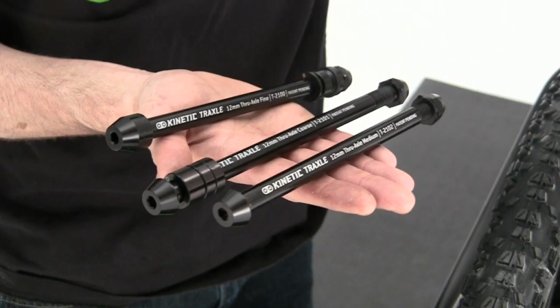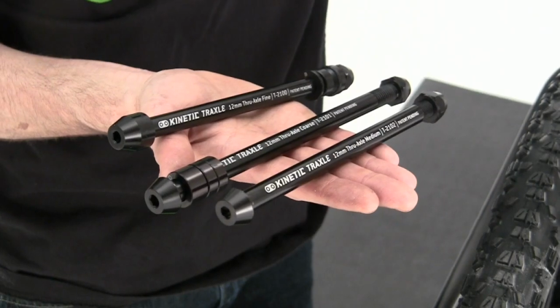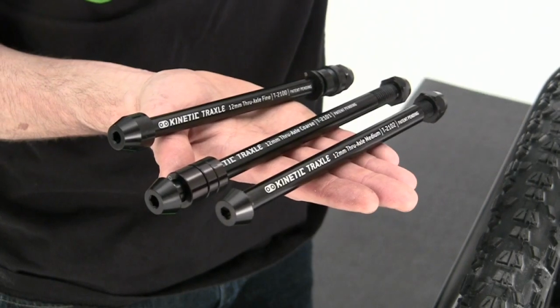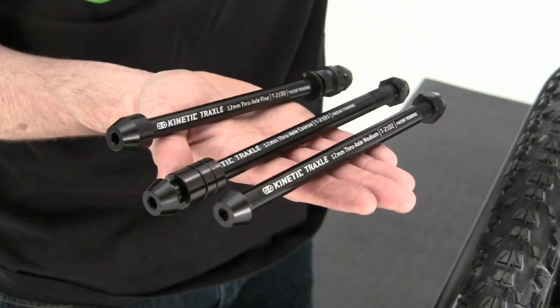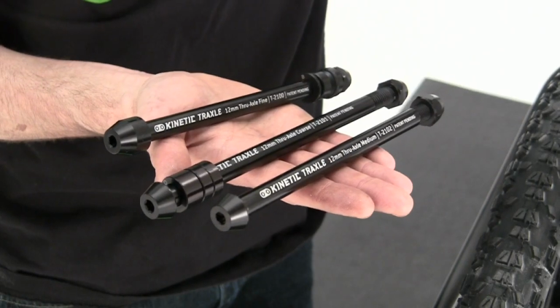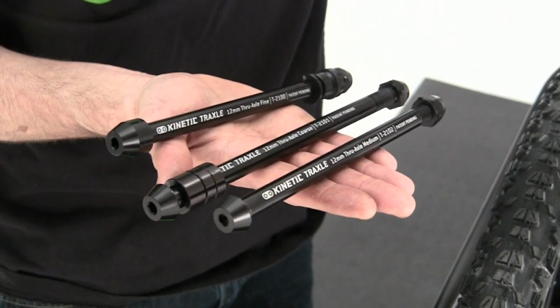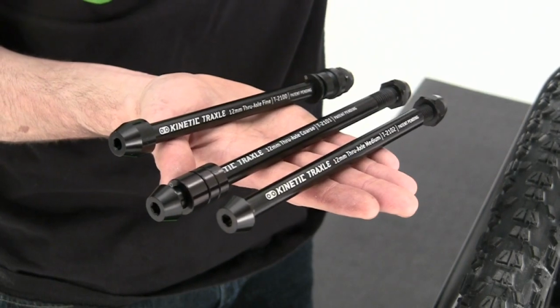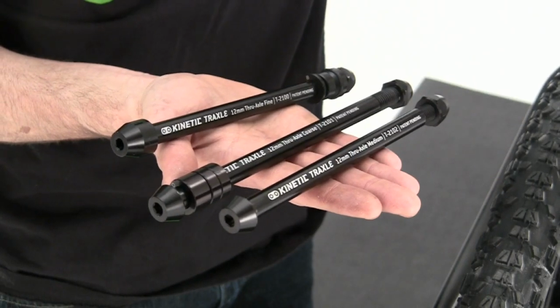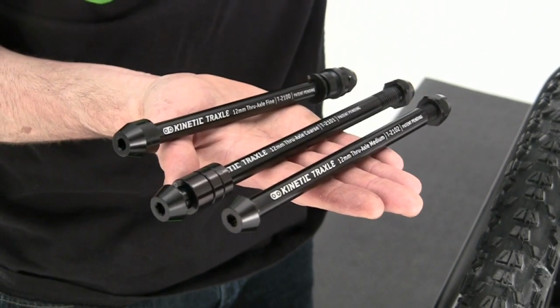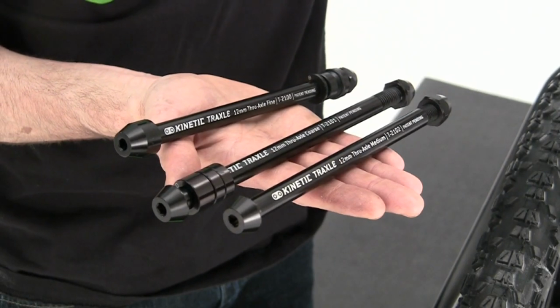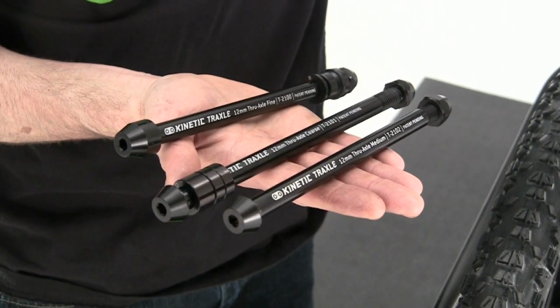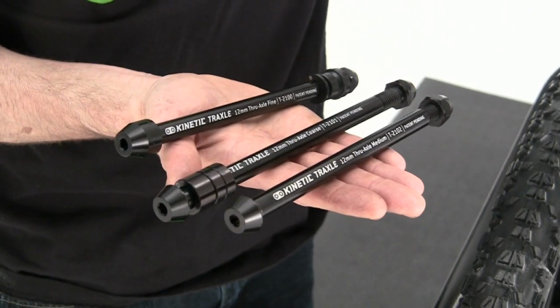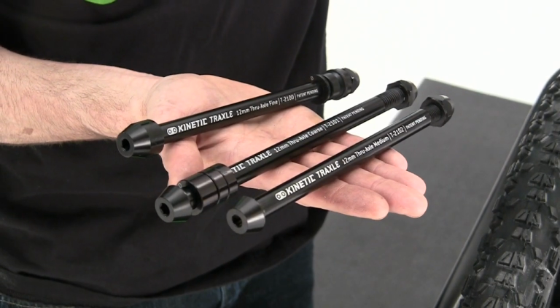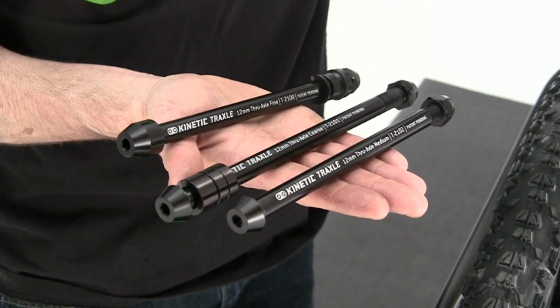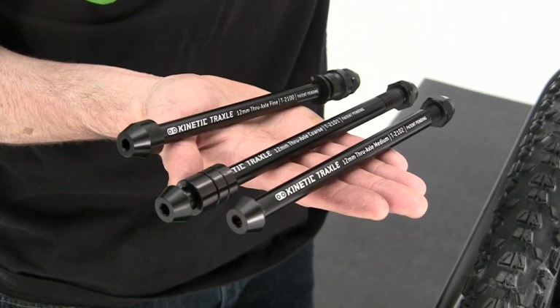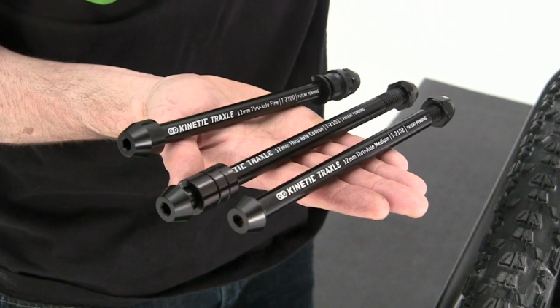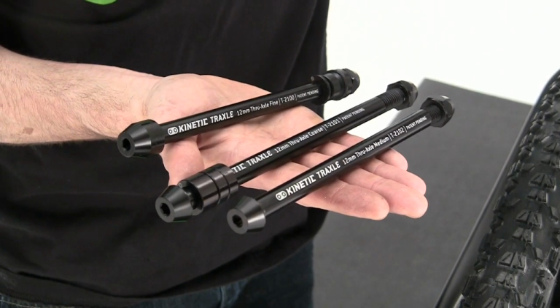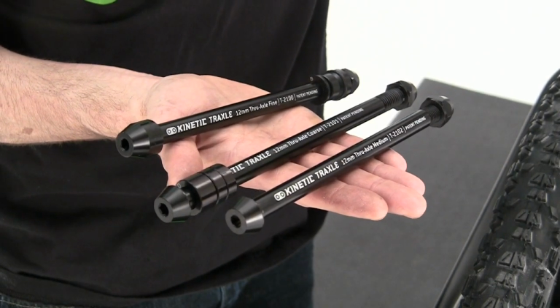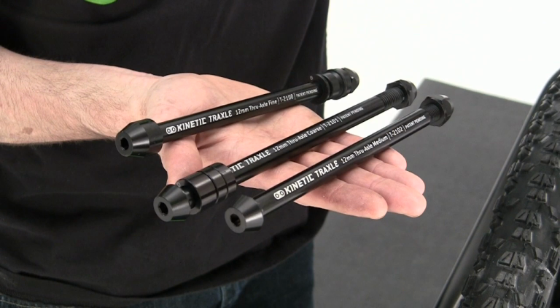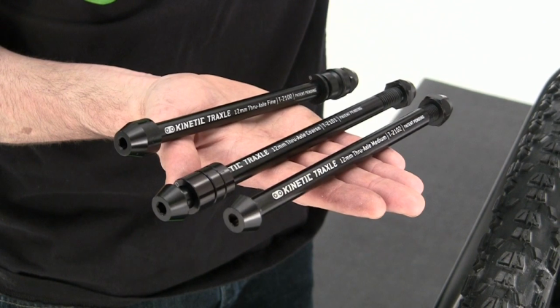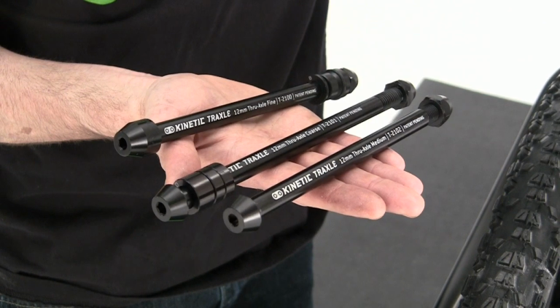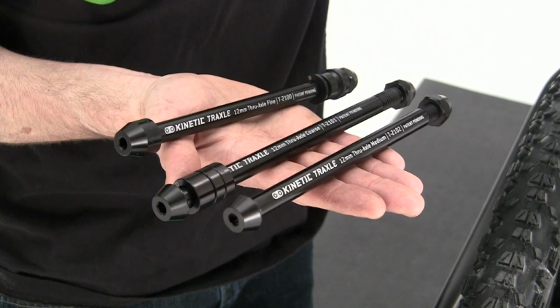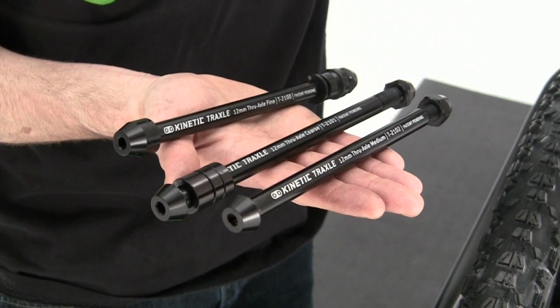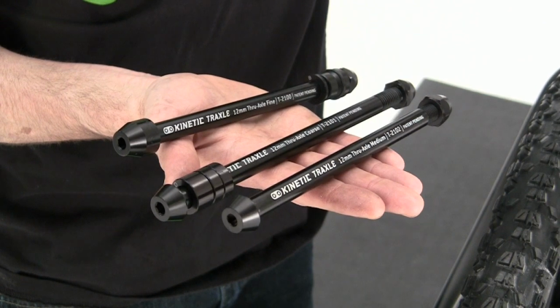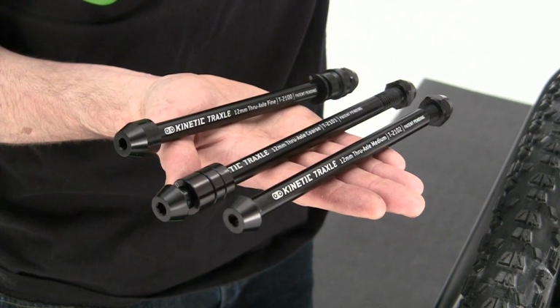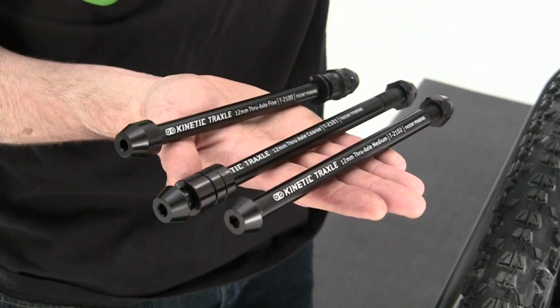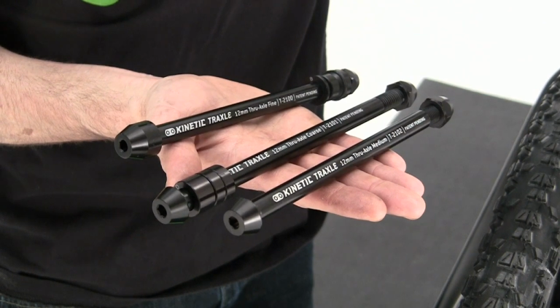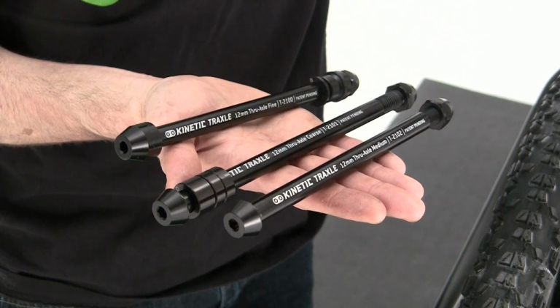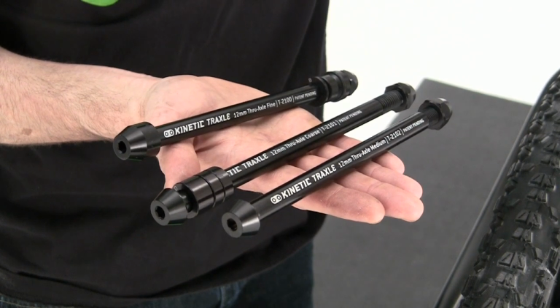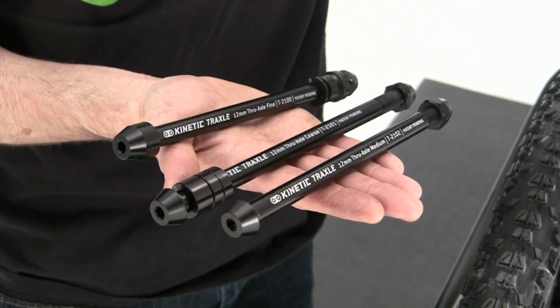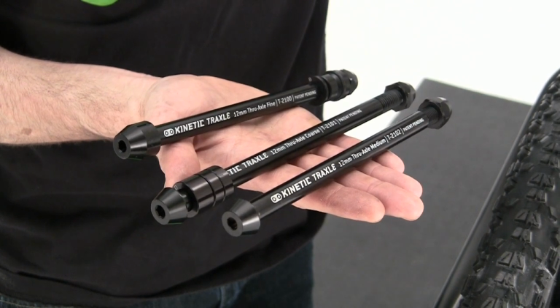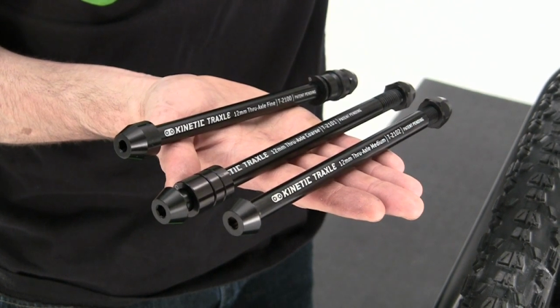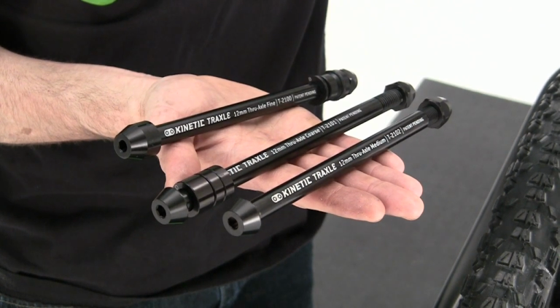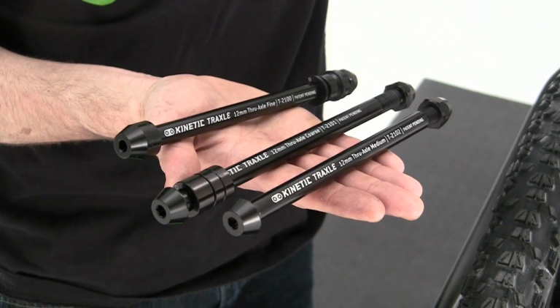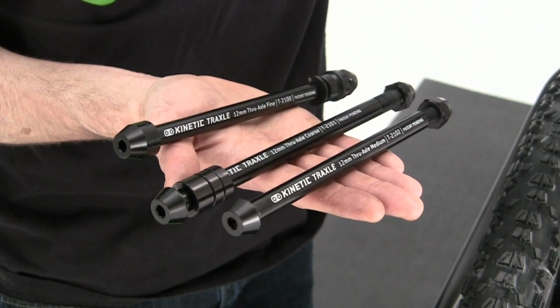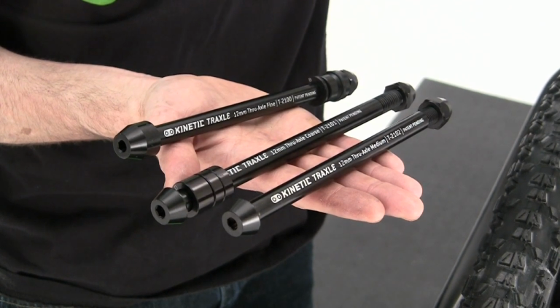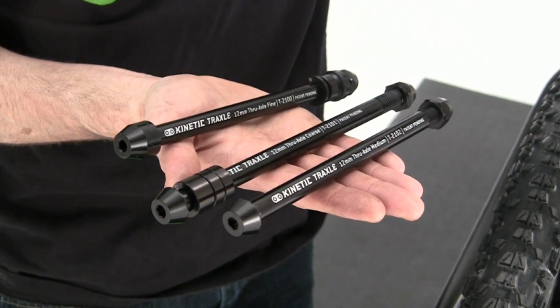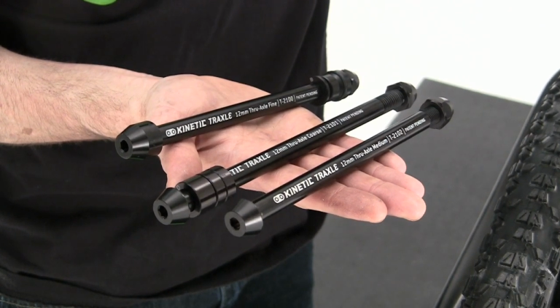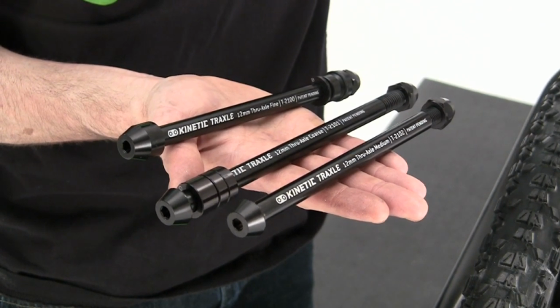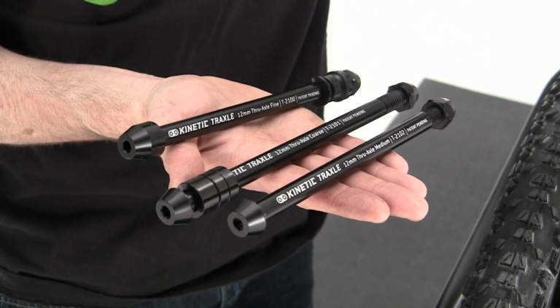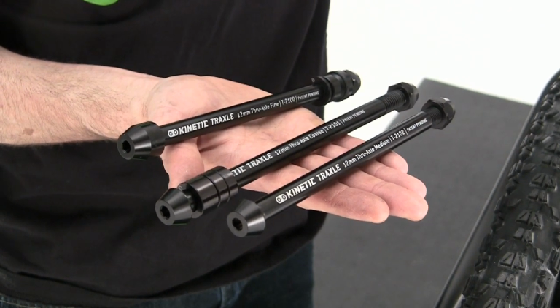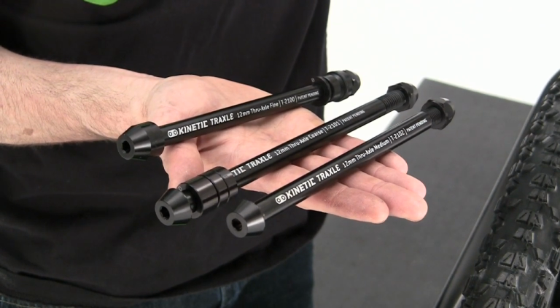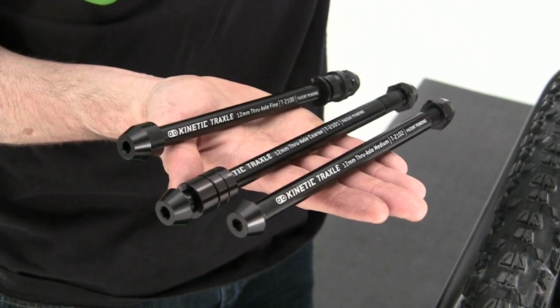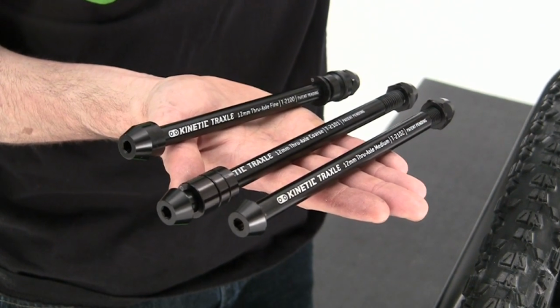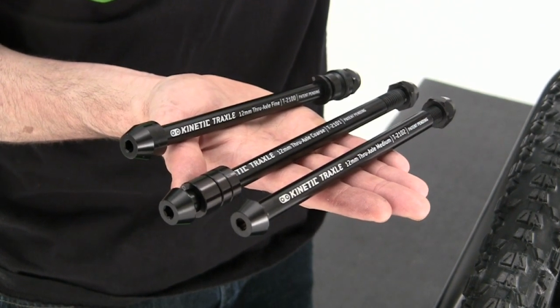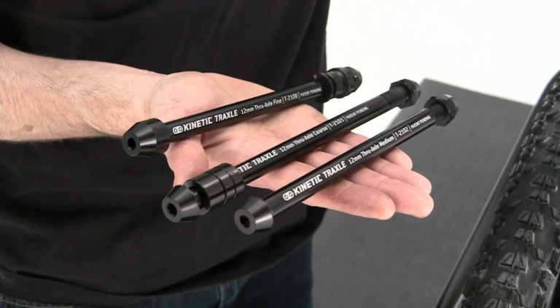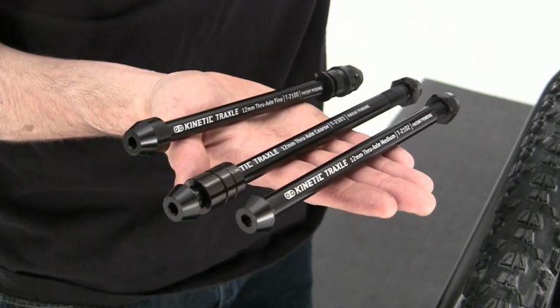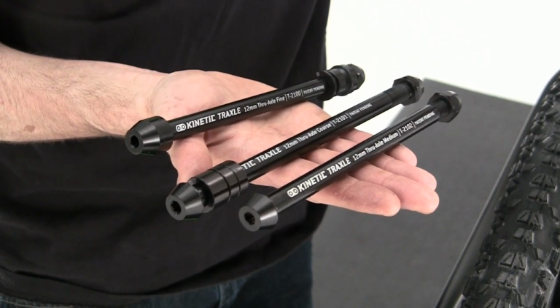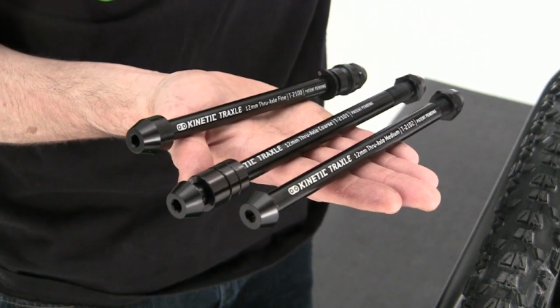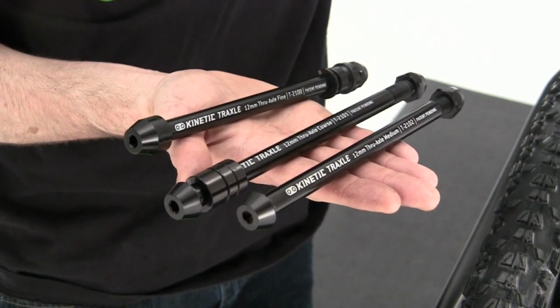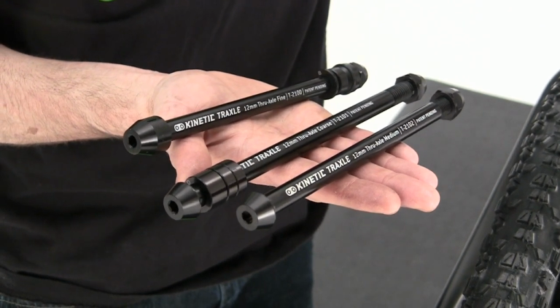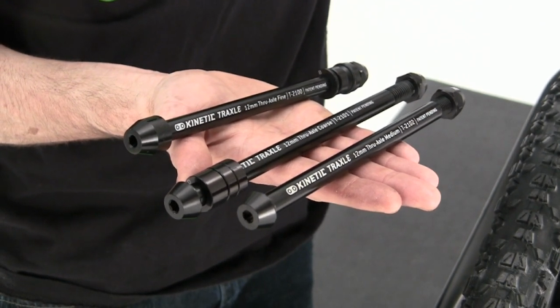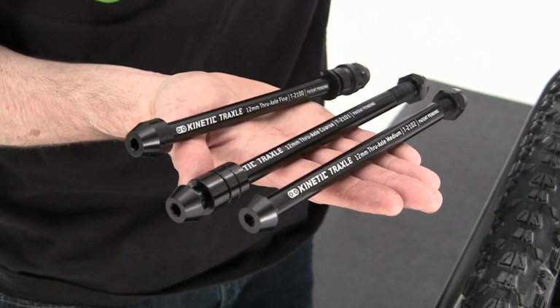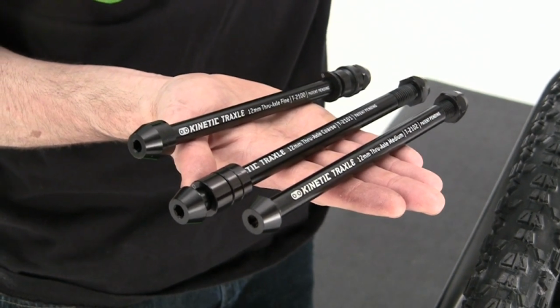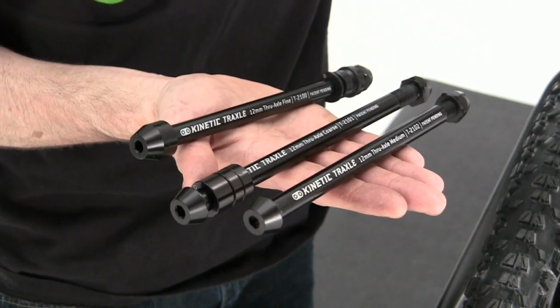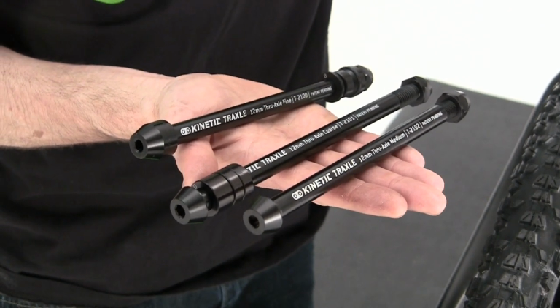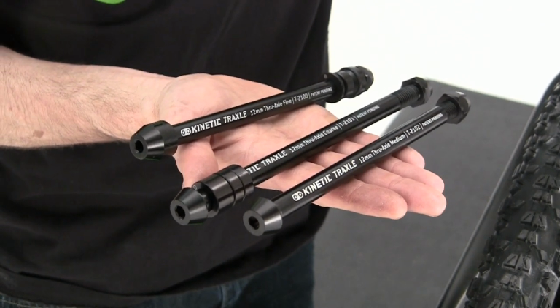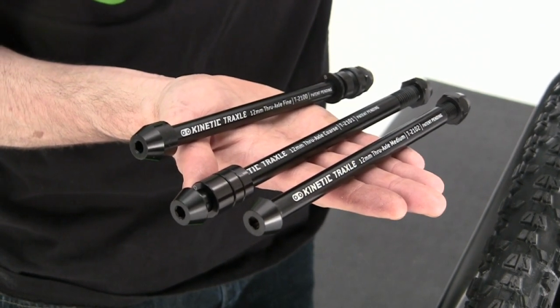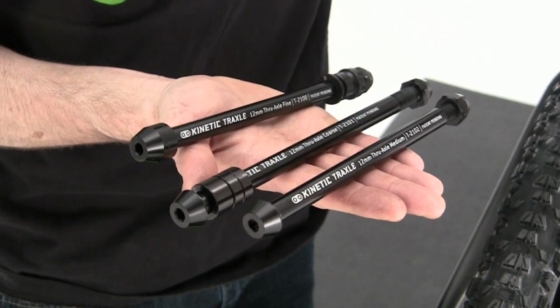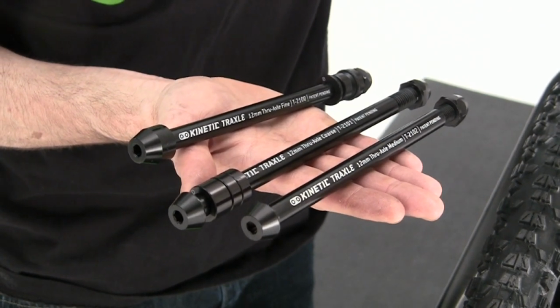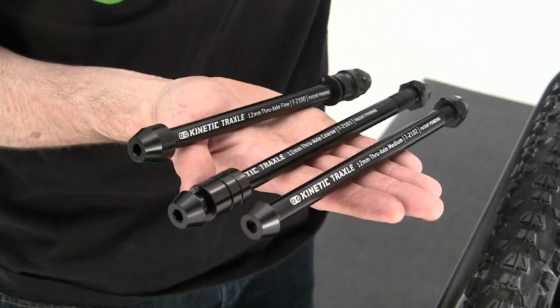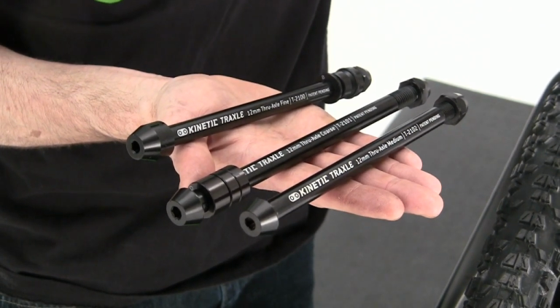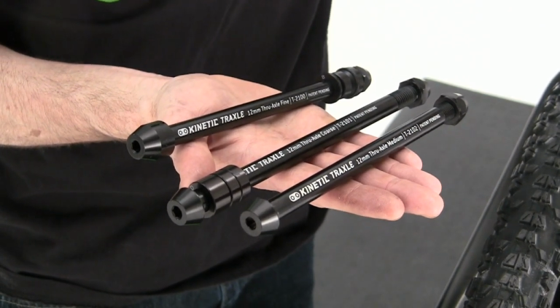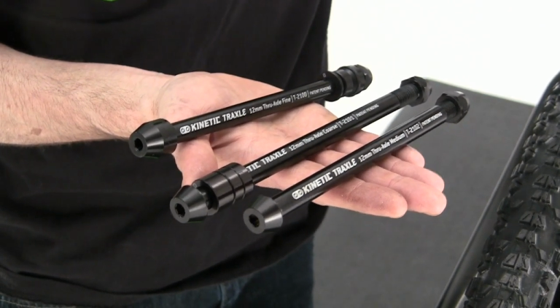There are three different Traxel models. Please see our website for compatibility by bike brand and model, KurtKinetic.com.